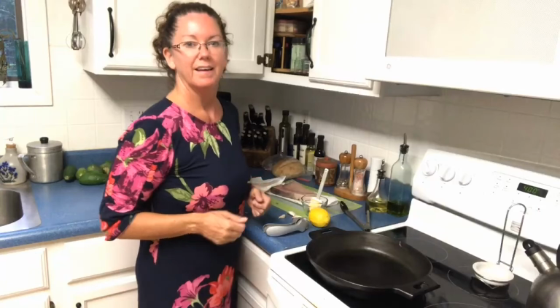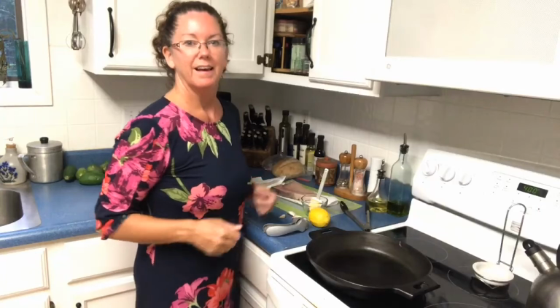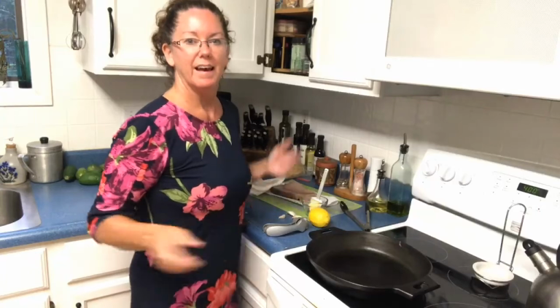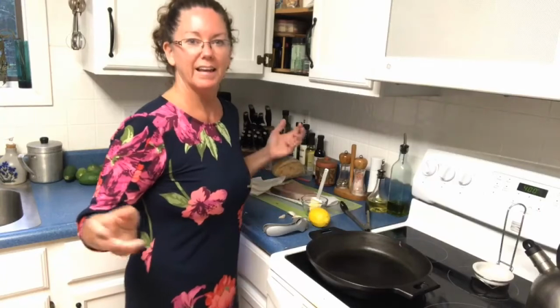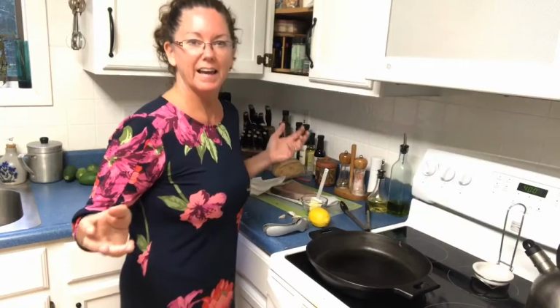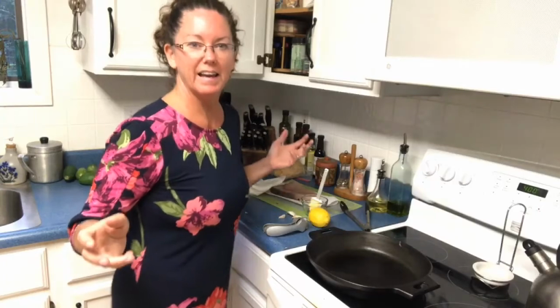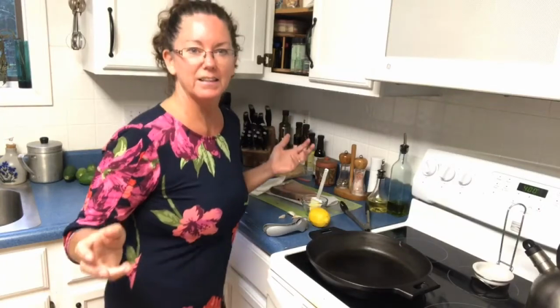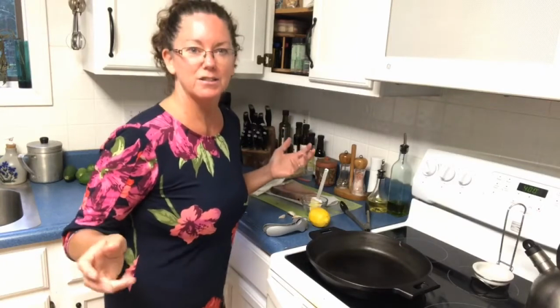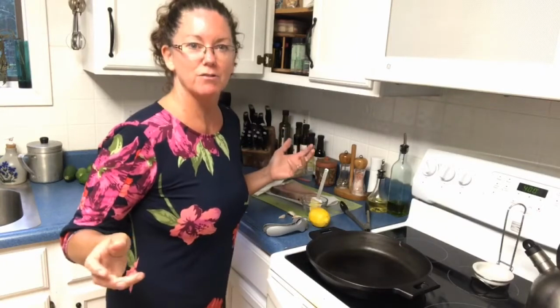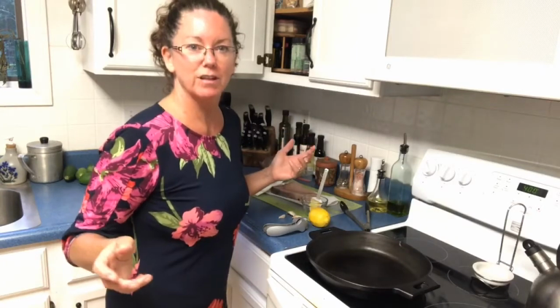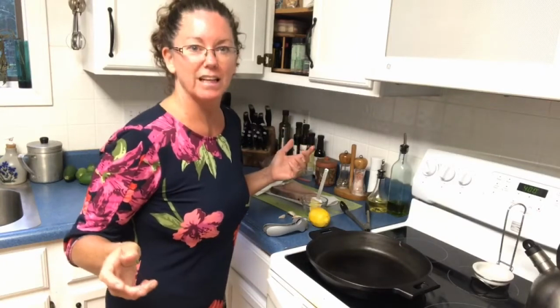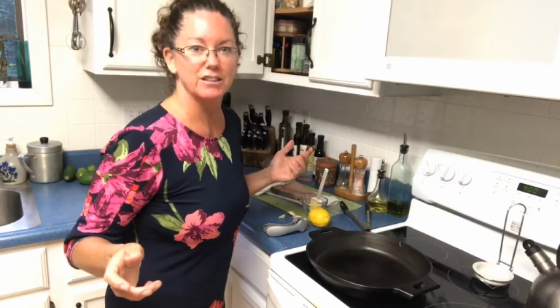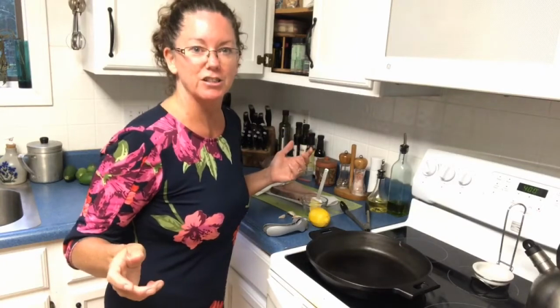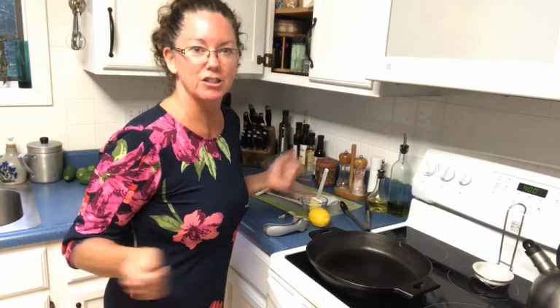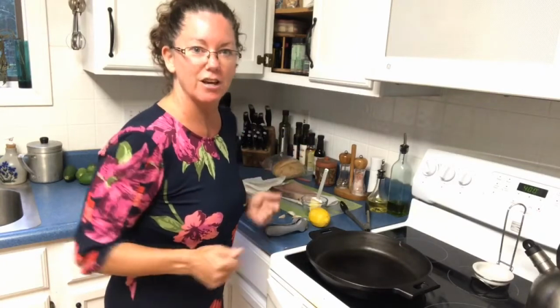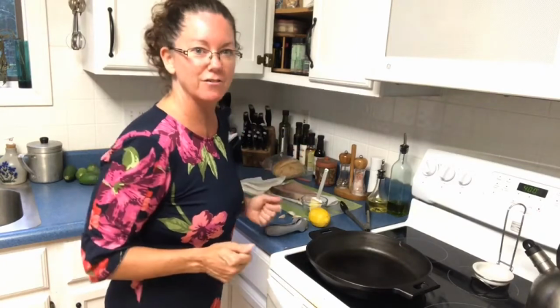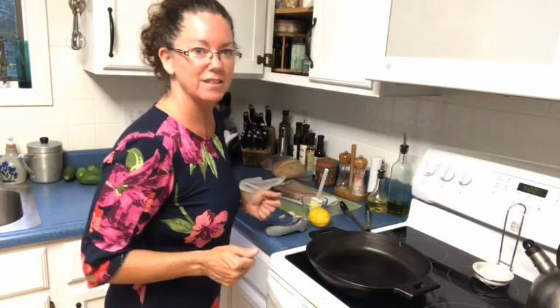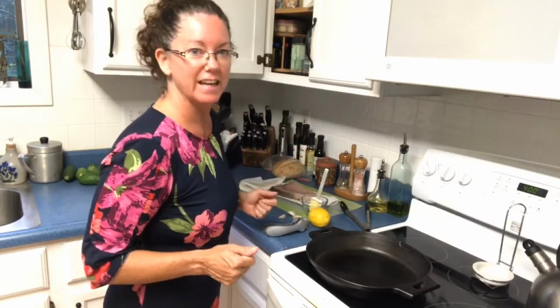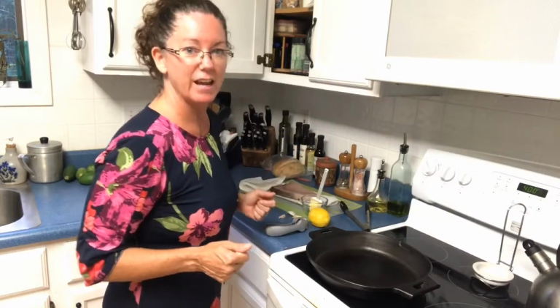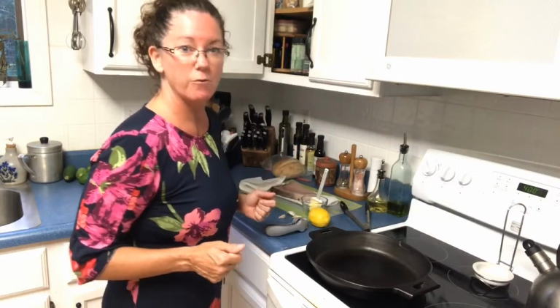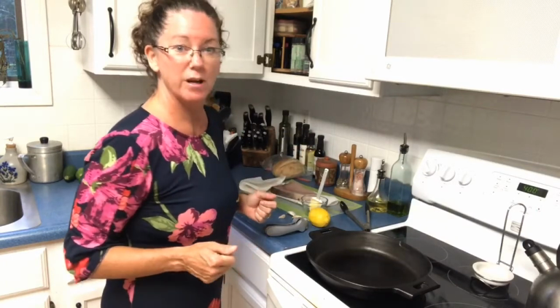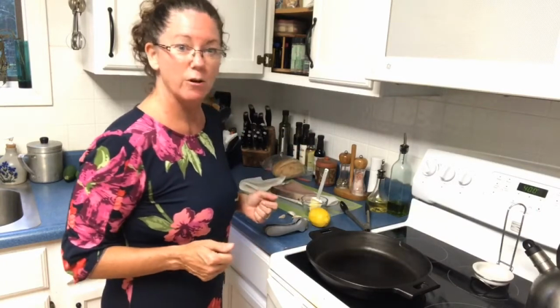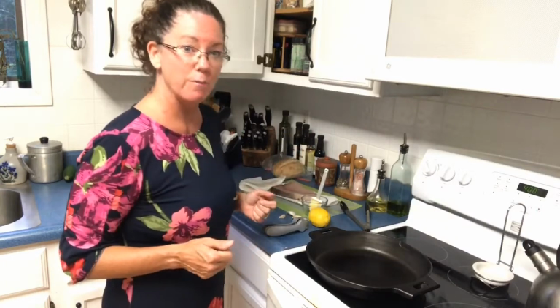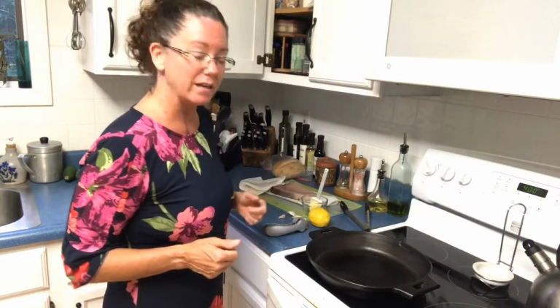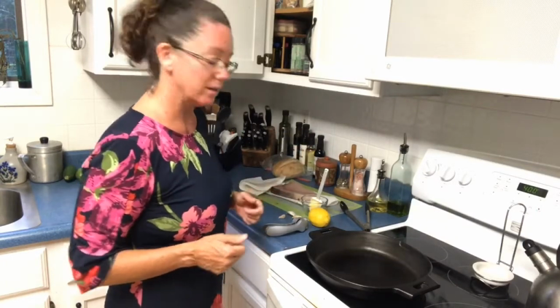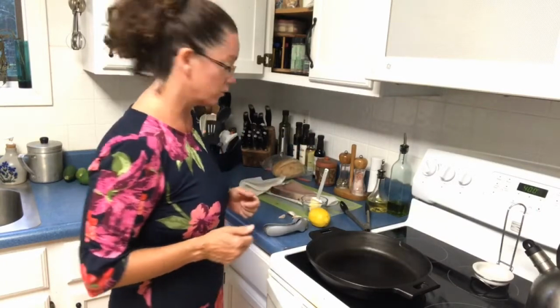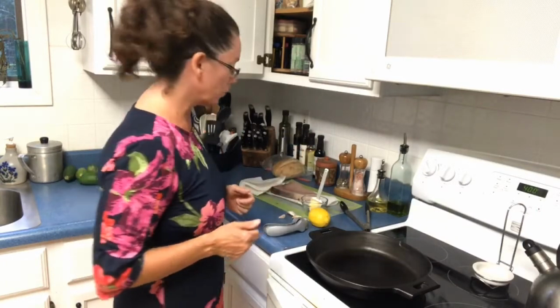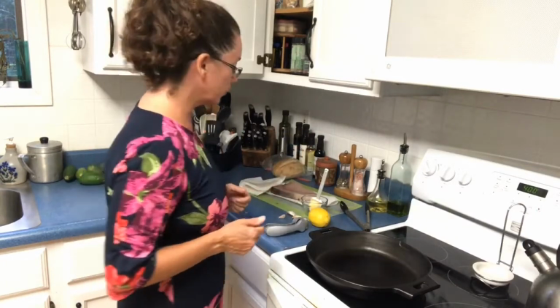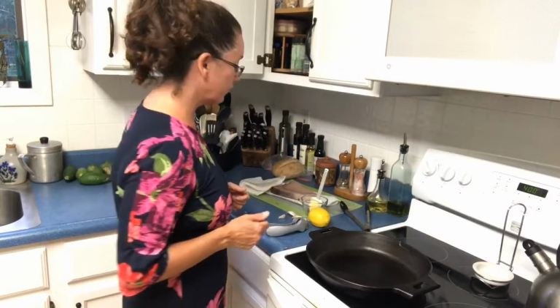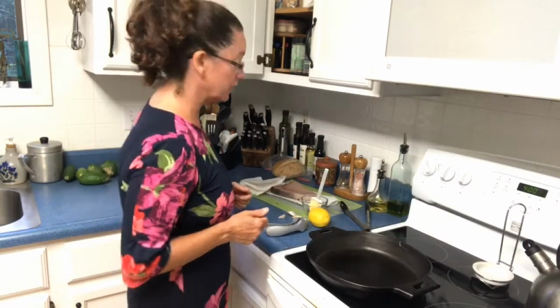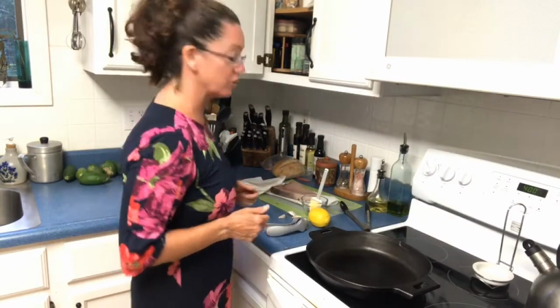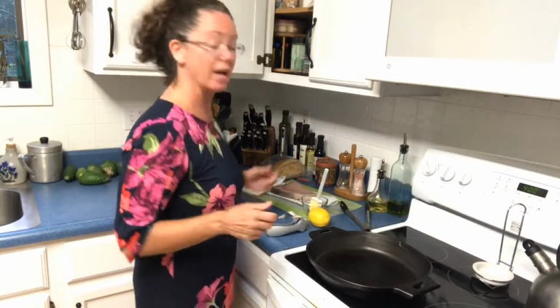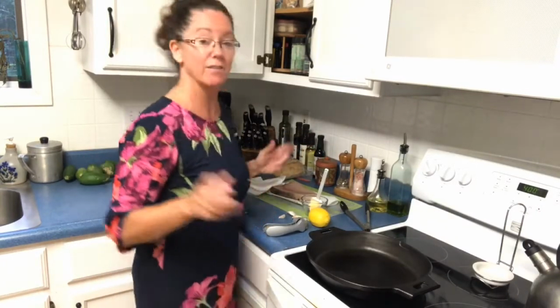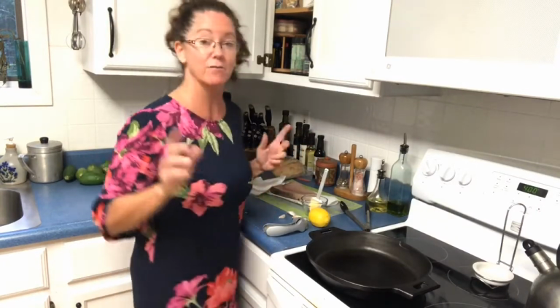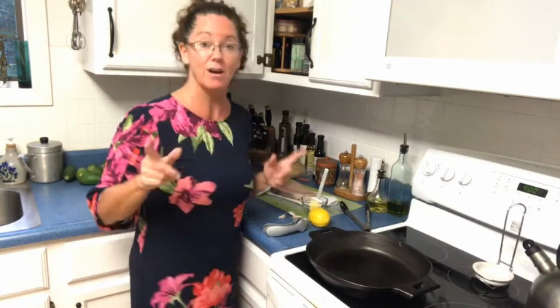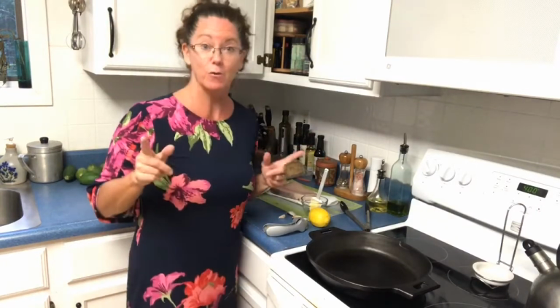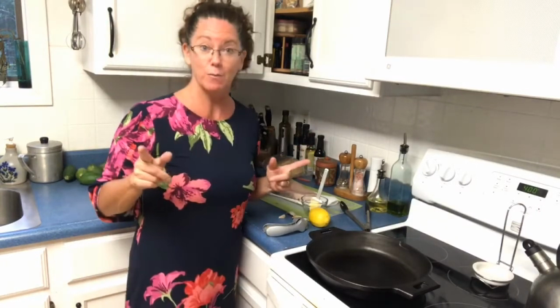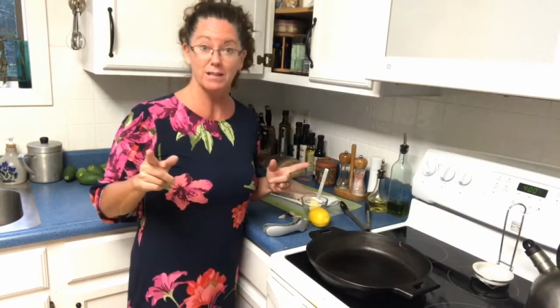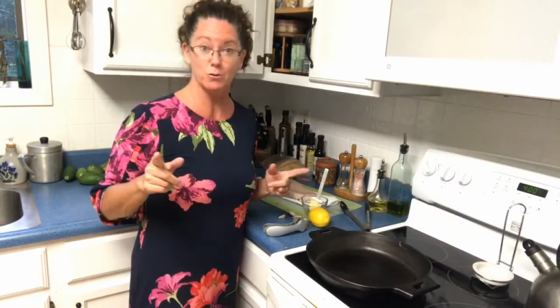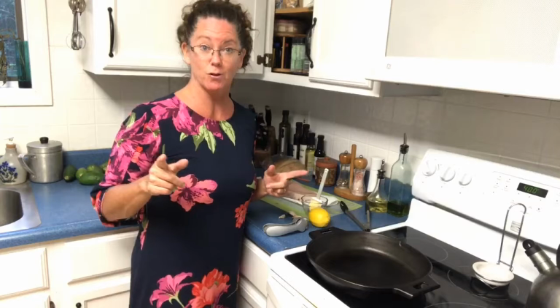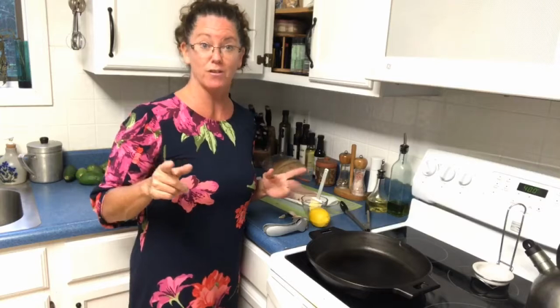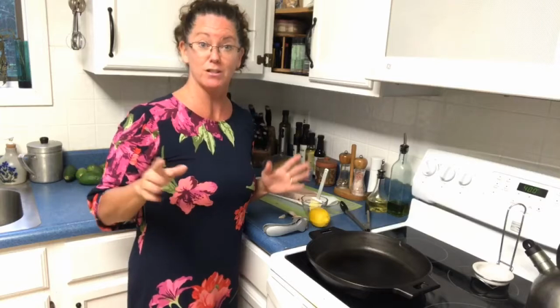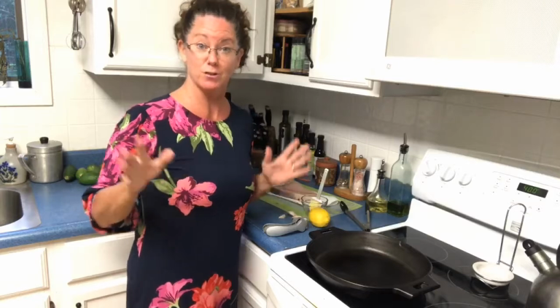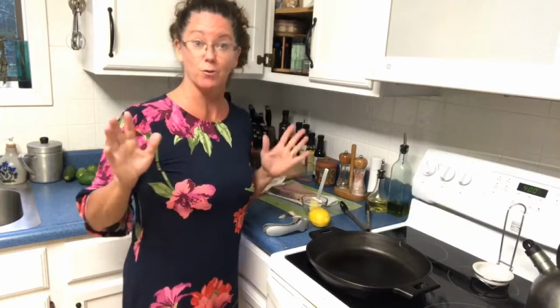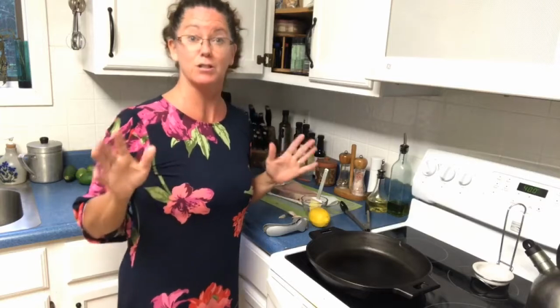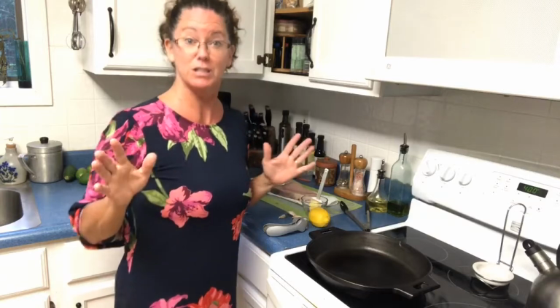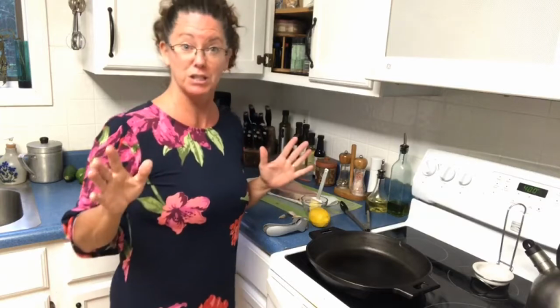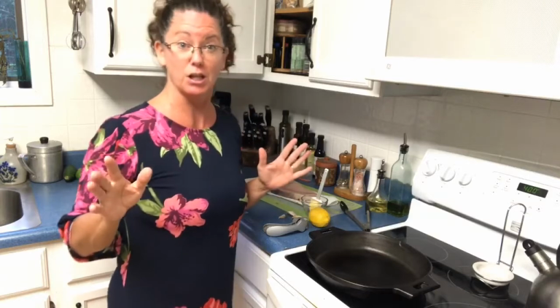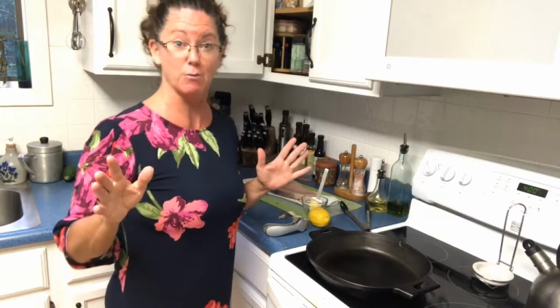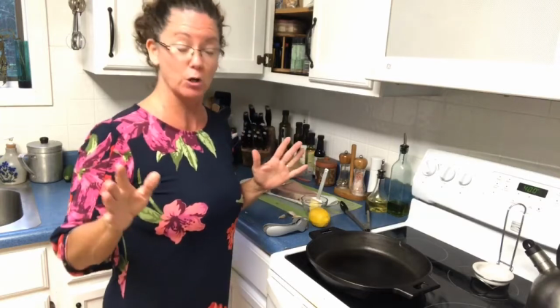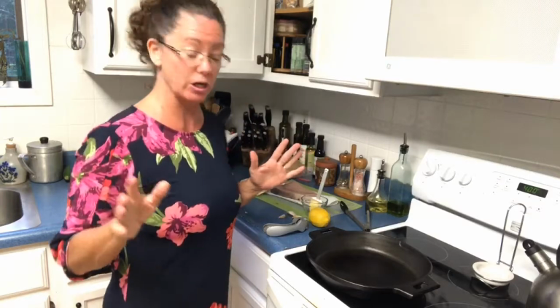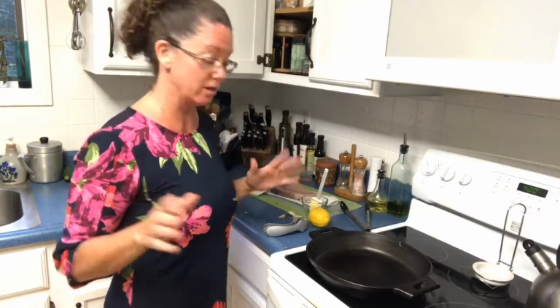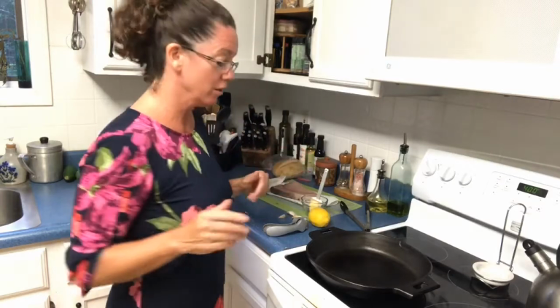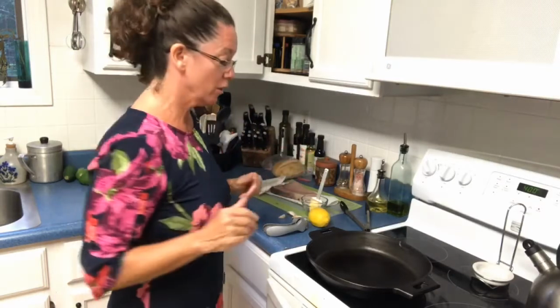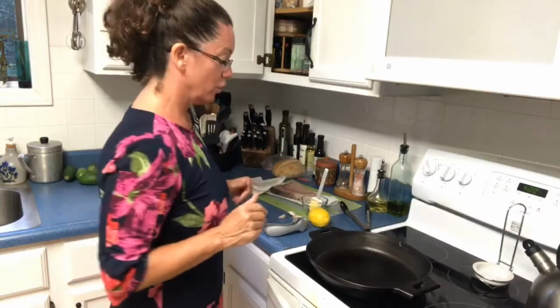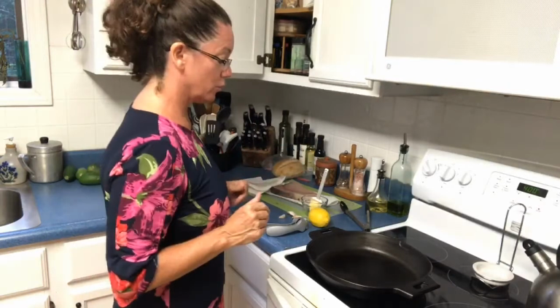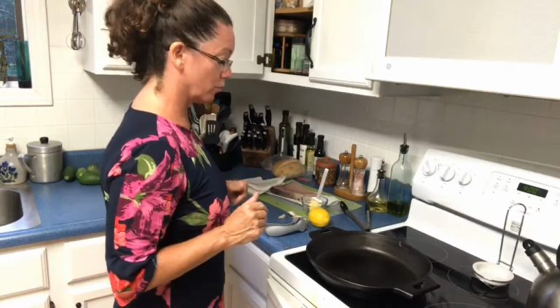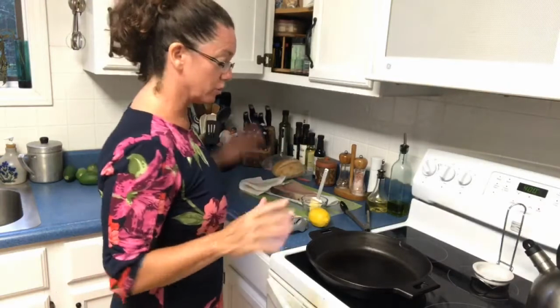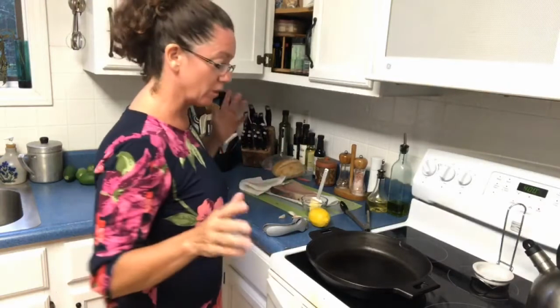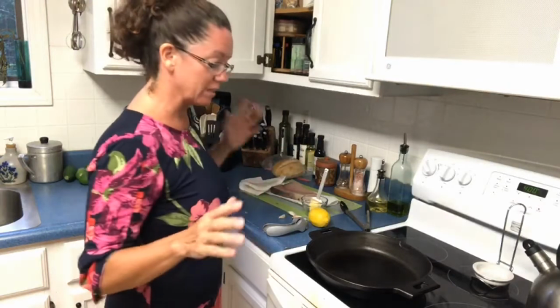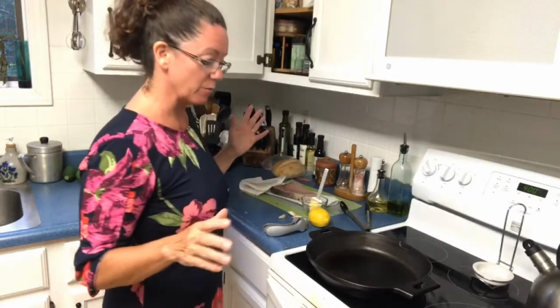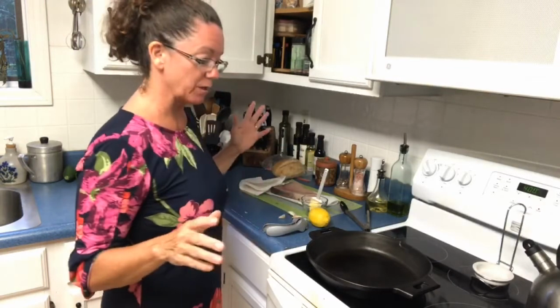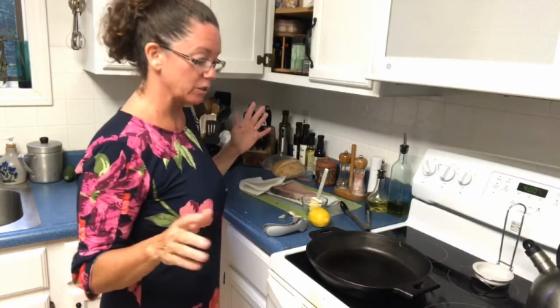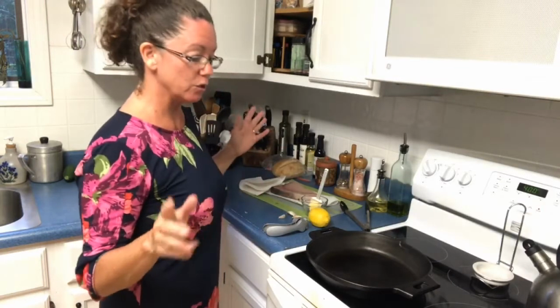Hey gang, it's The Reluctant Chef. Today we are making swordfish. I have never made swordfish, so disclaimer here.